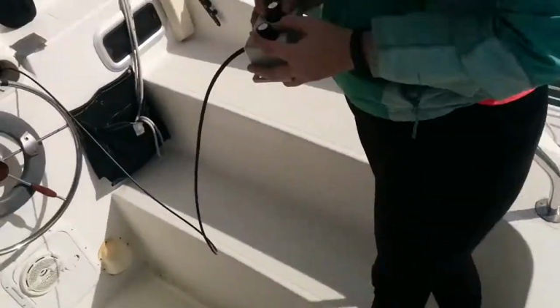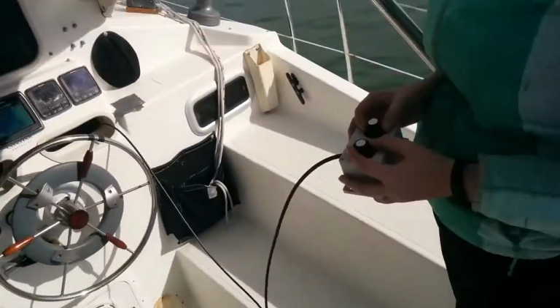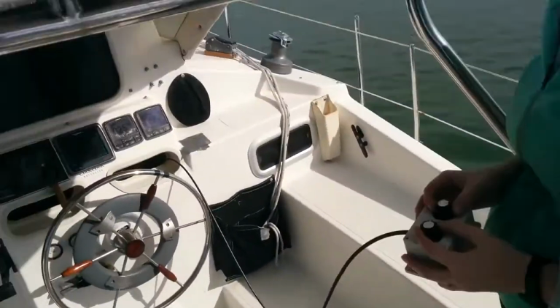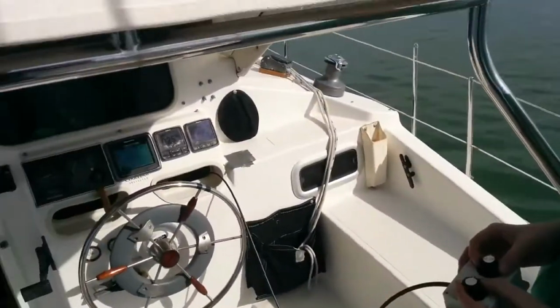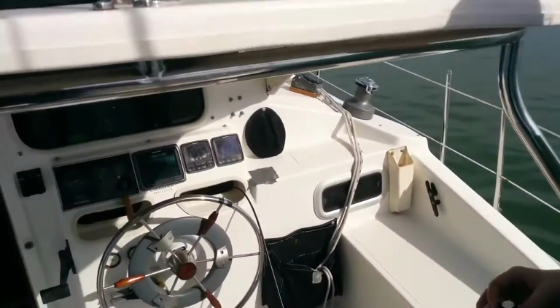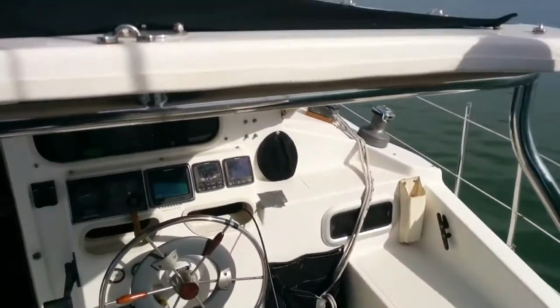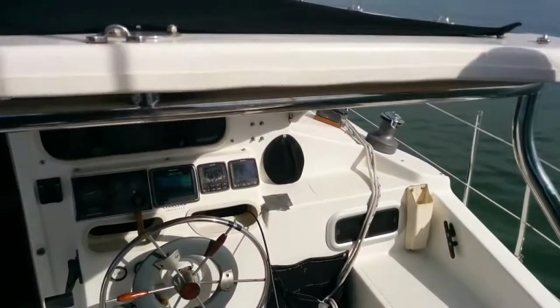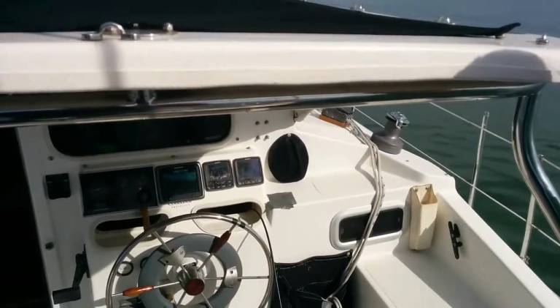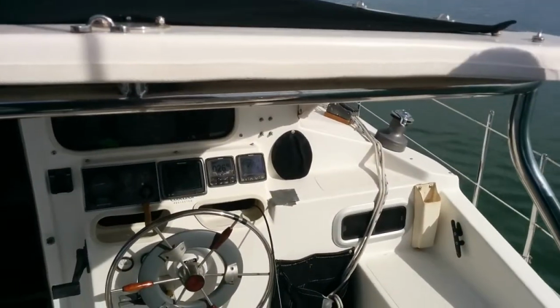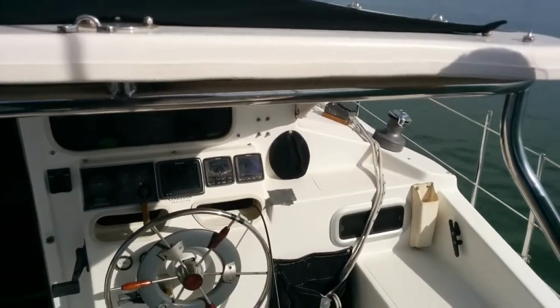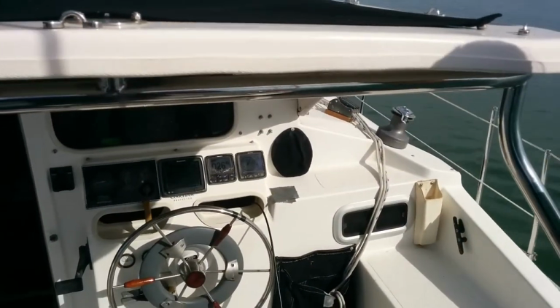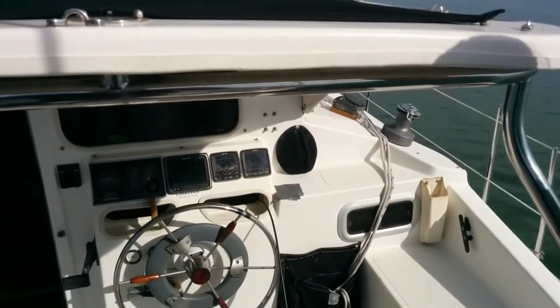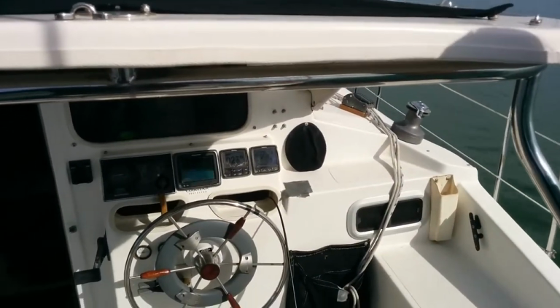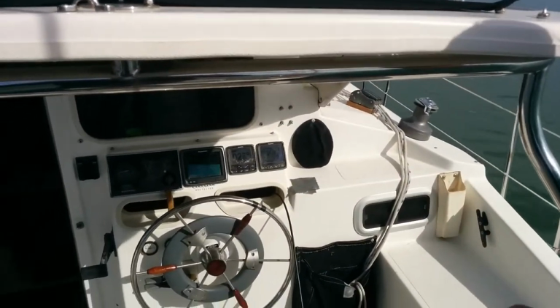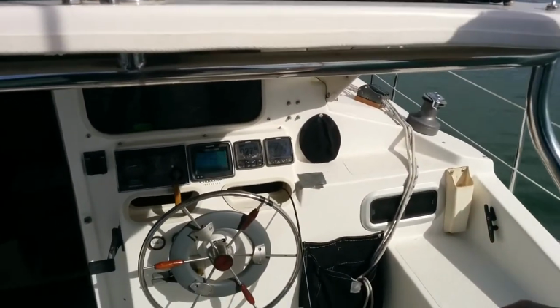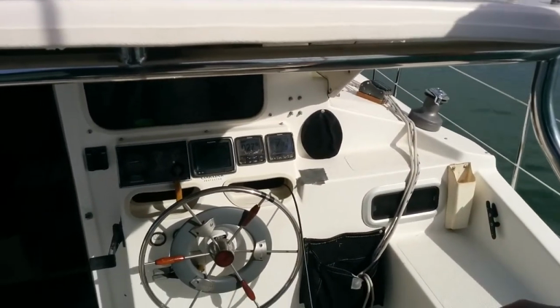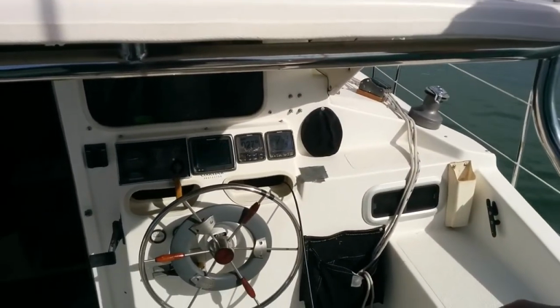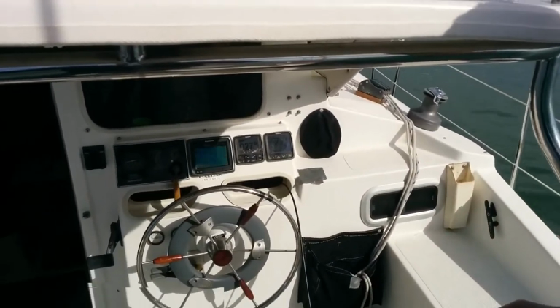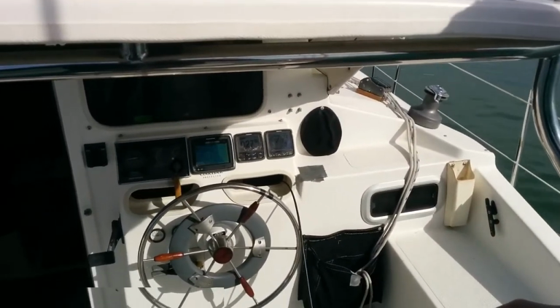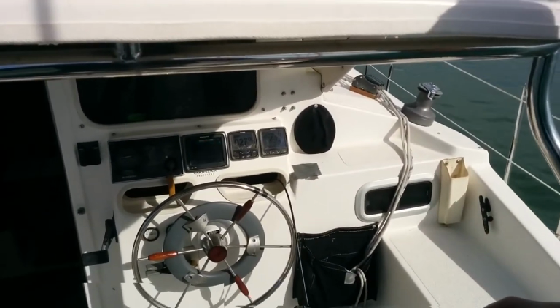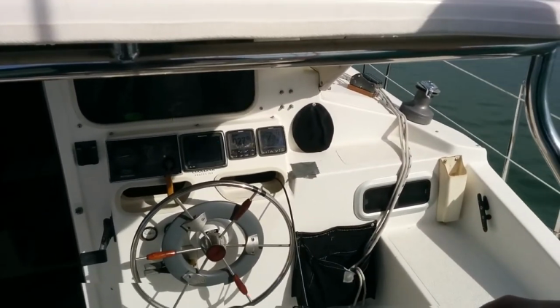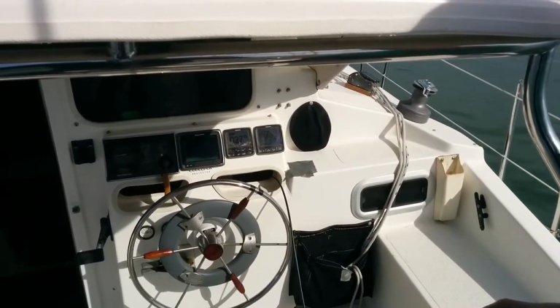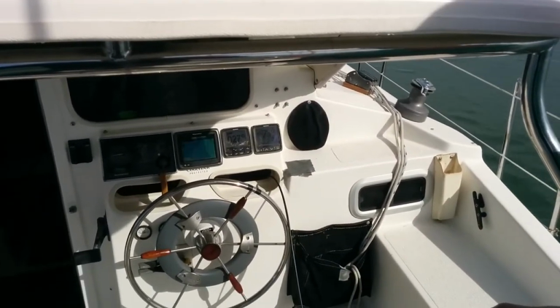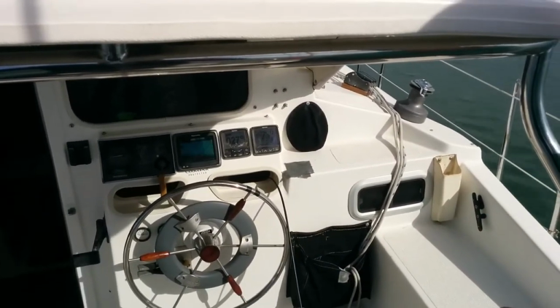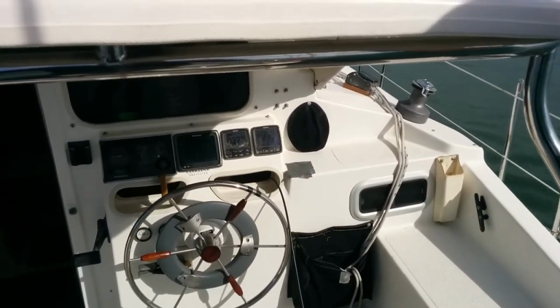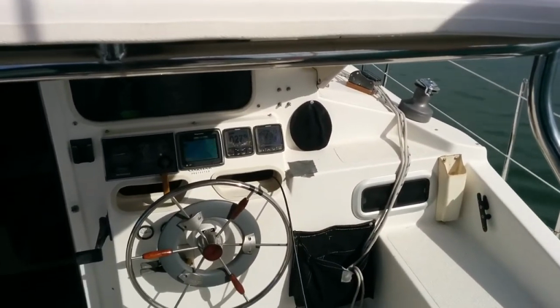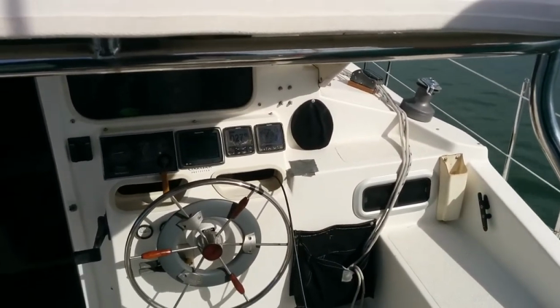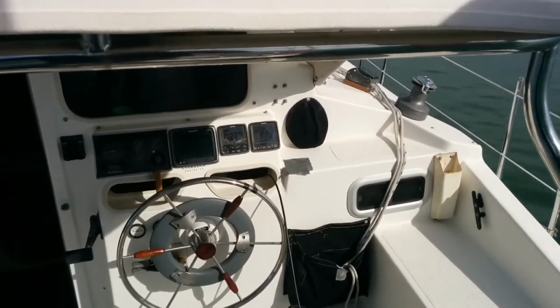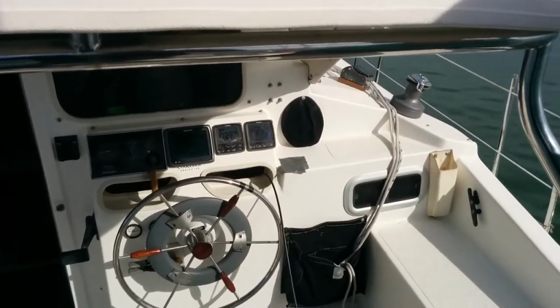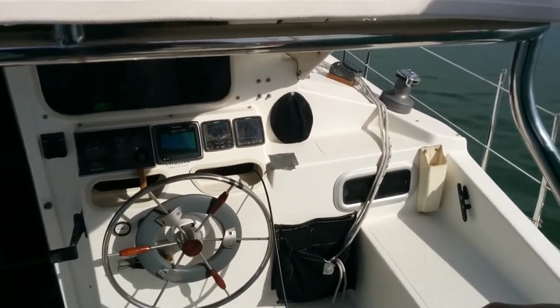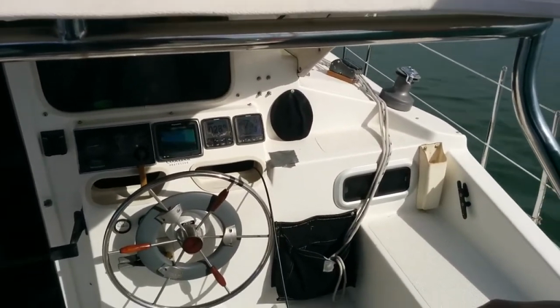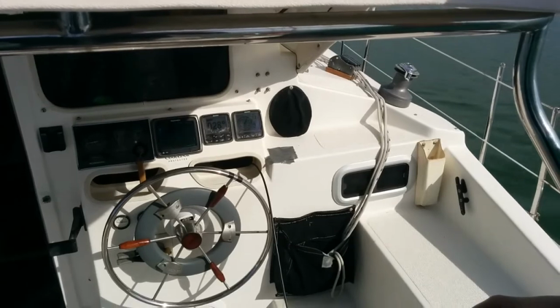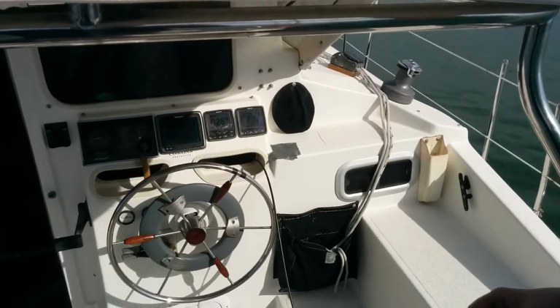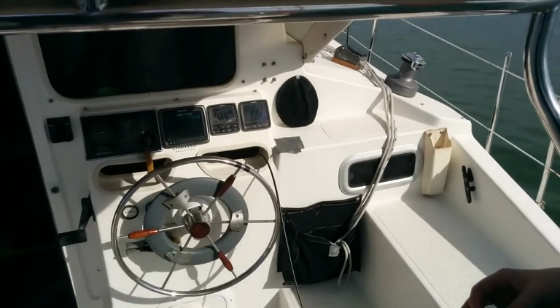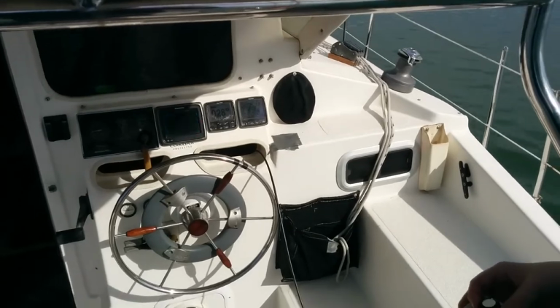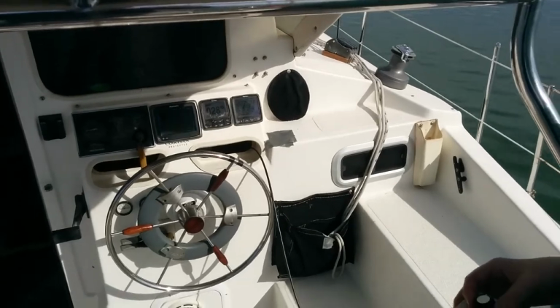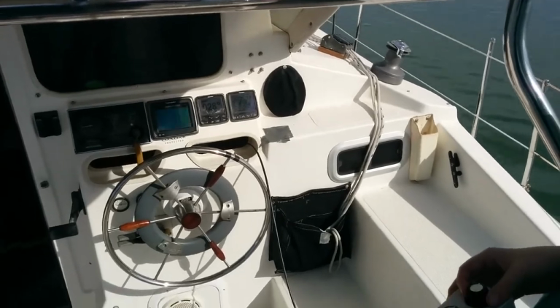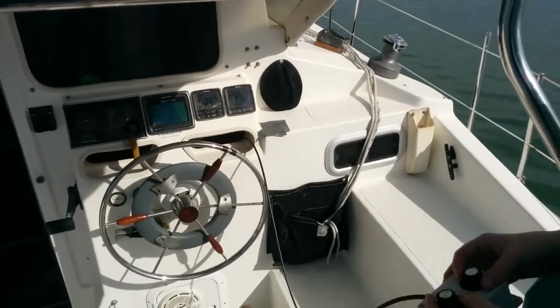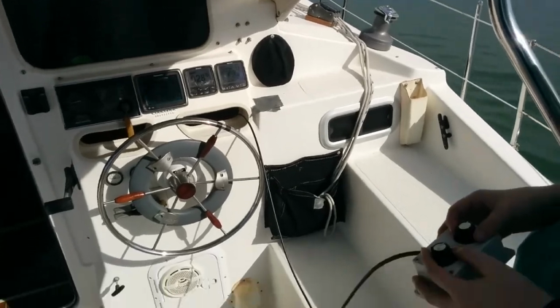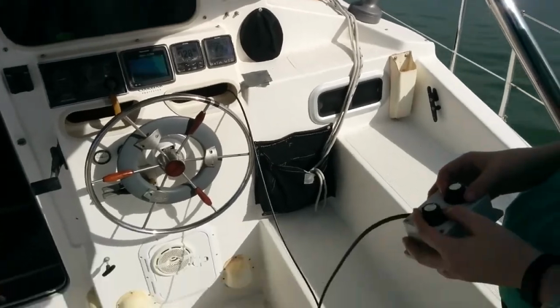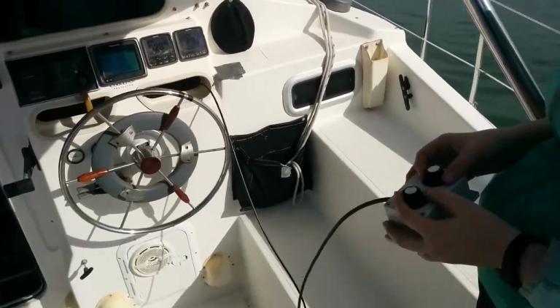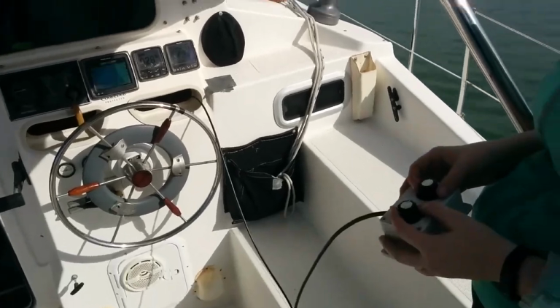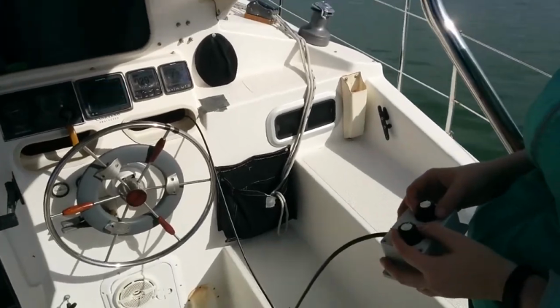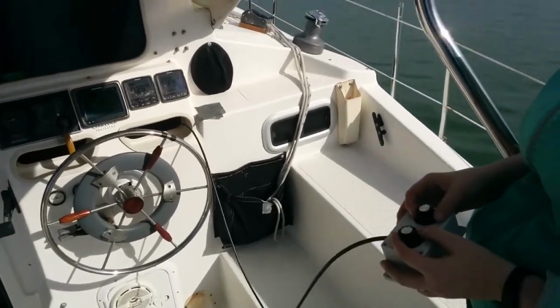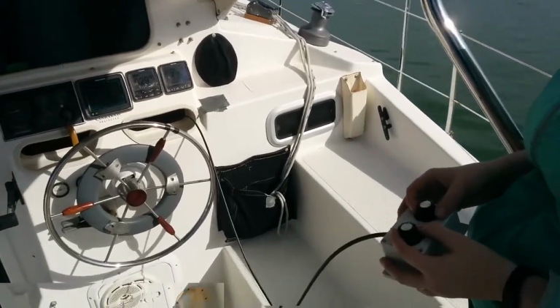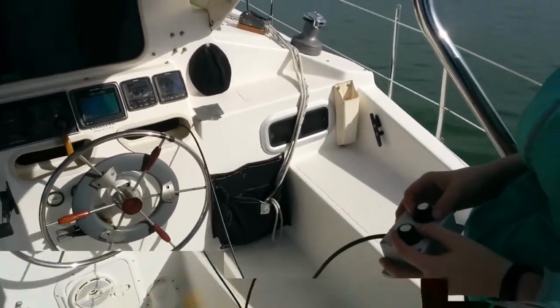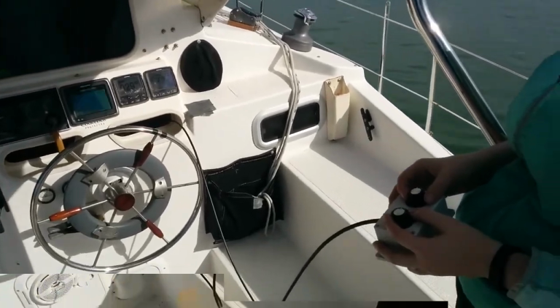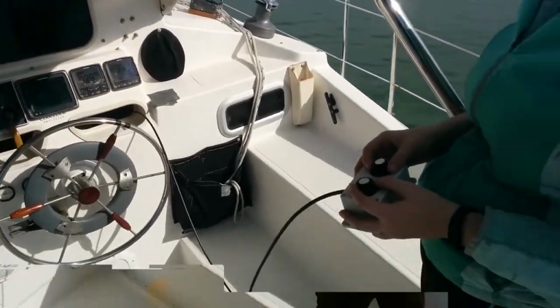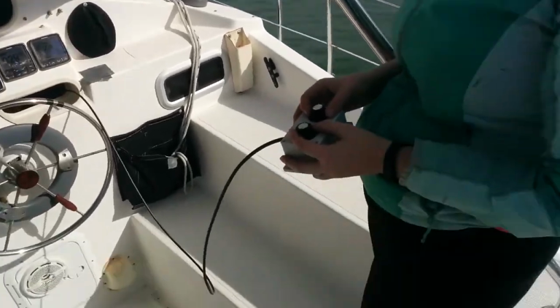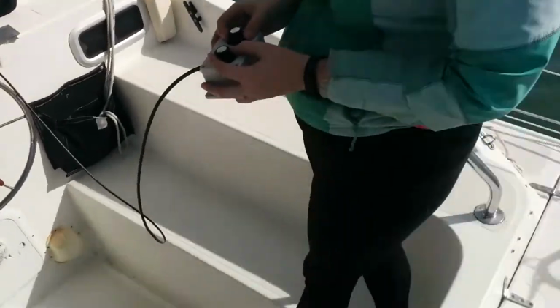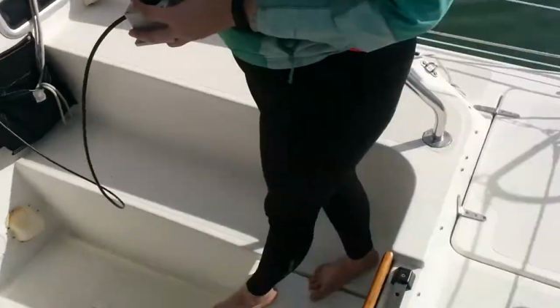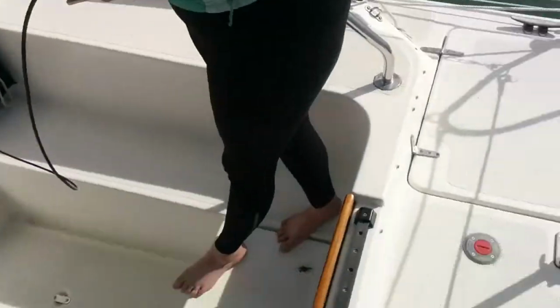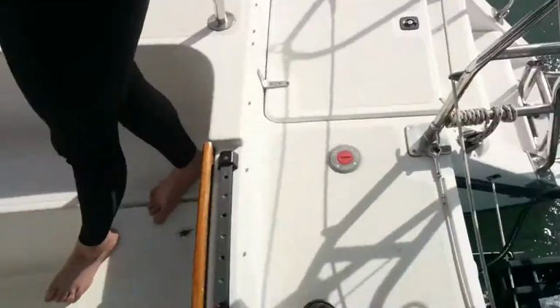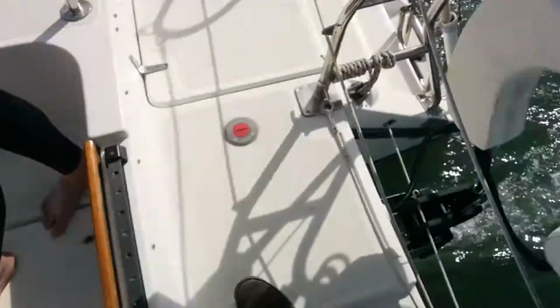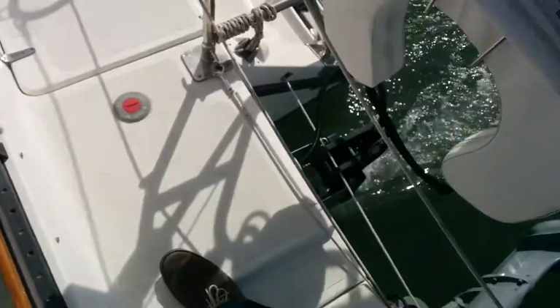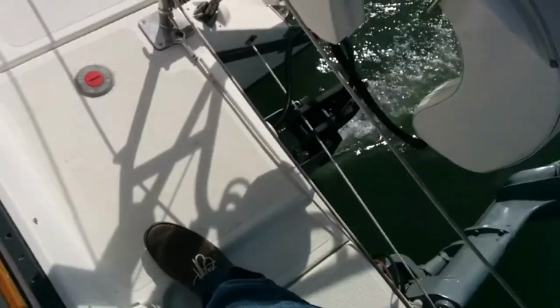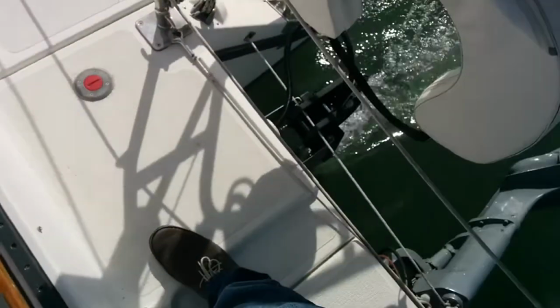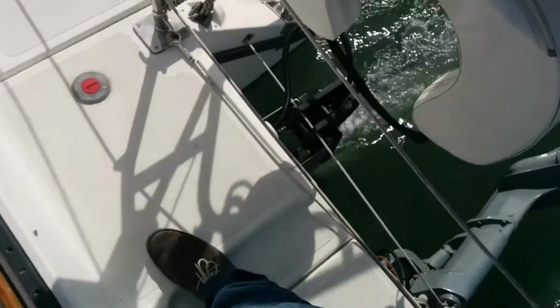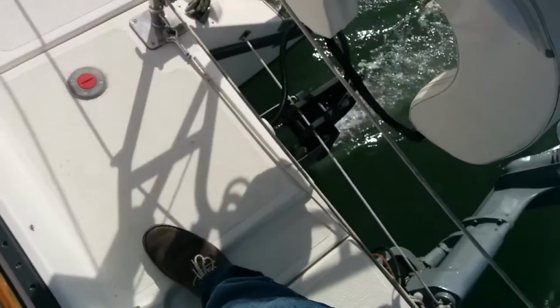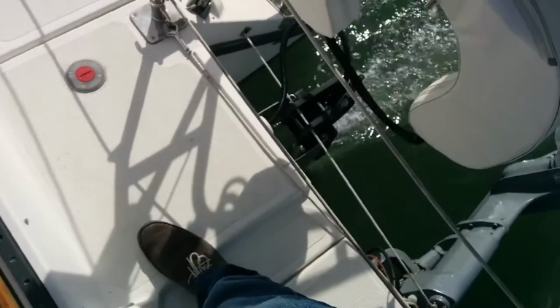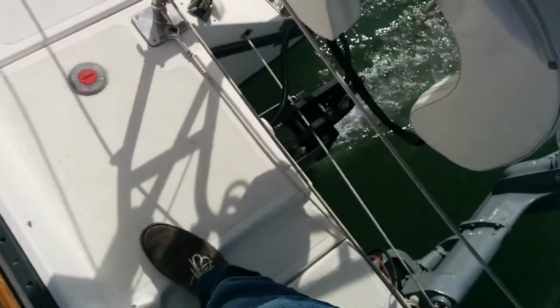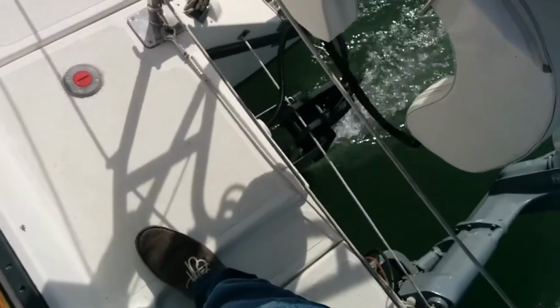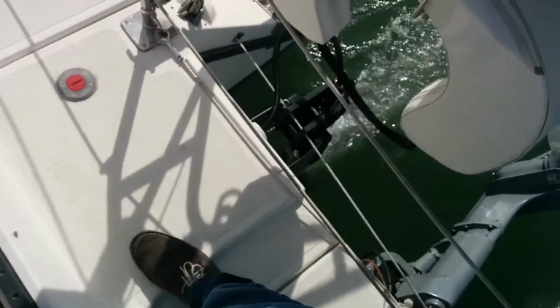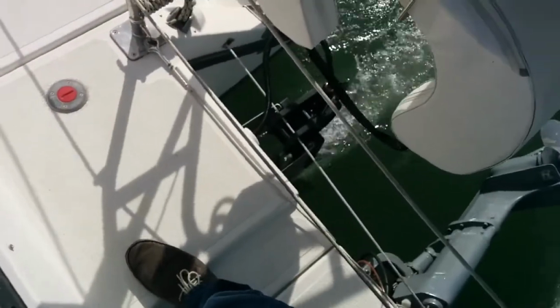We are going 3.5 knots, which is respectable. 2.6. OK, you can stop.